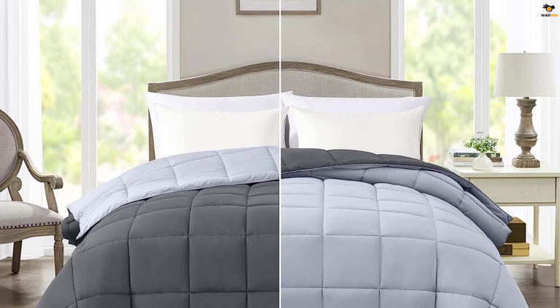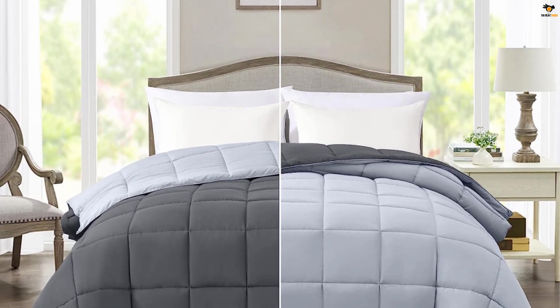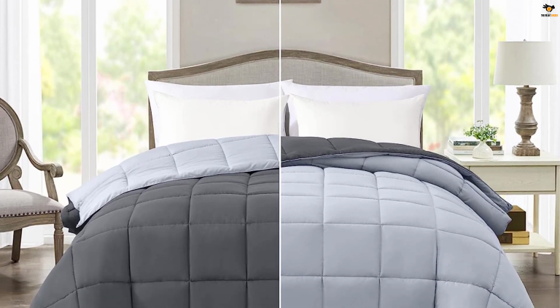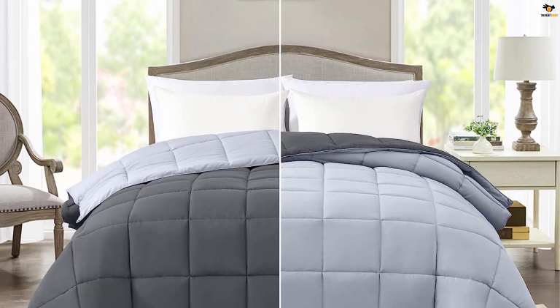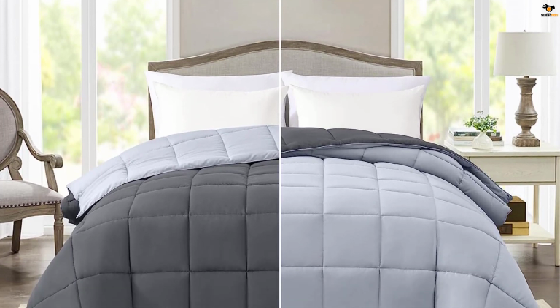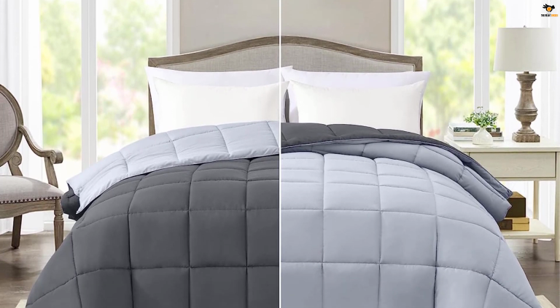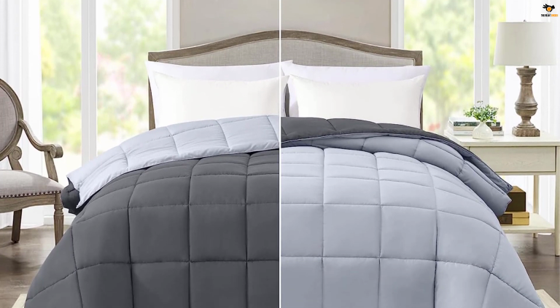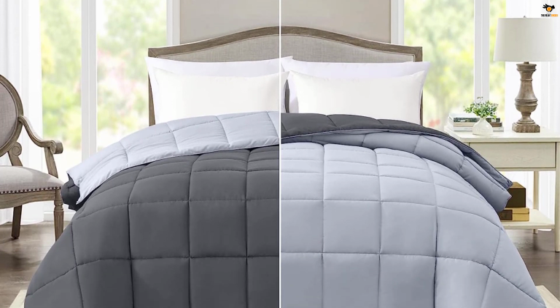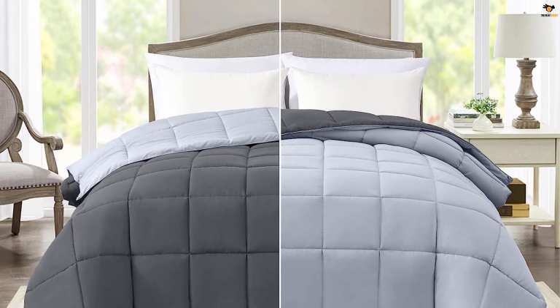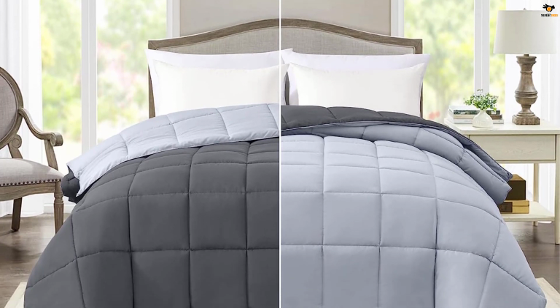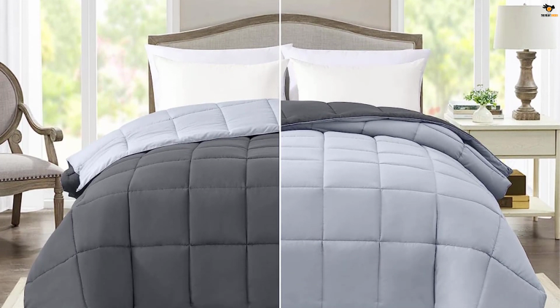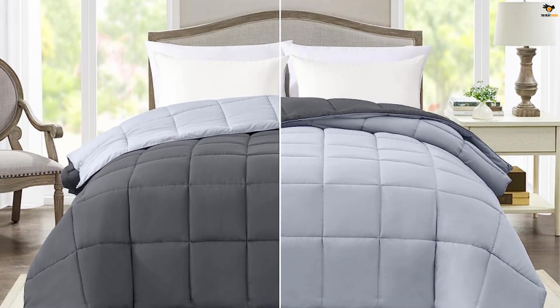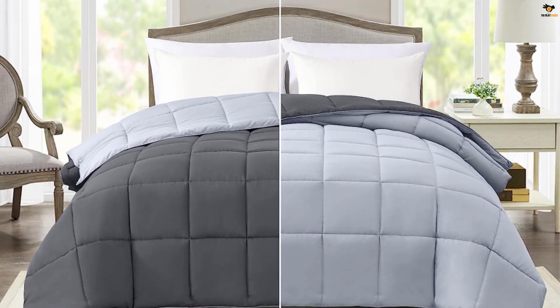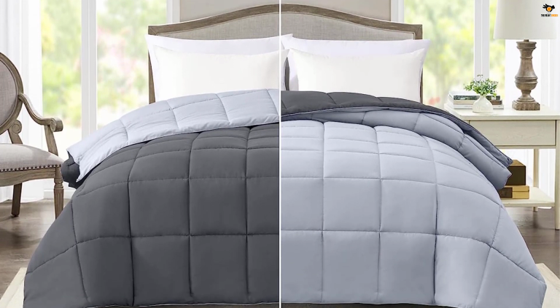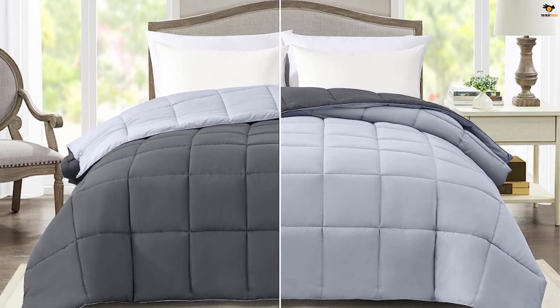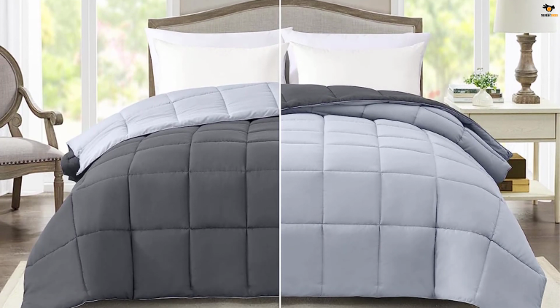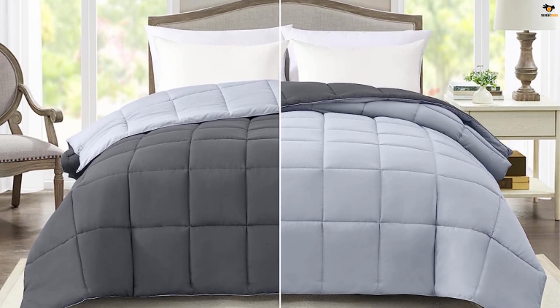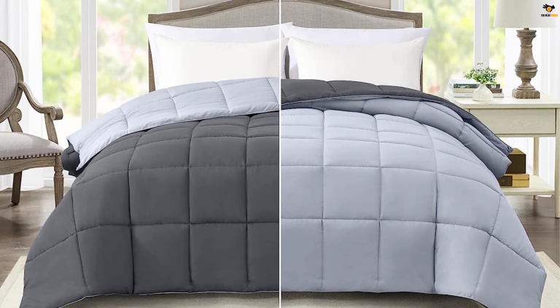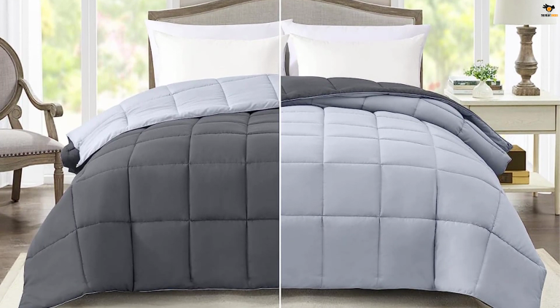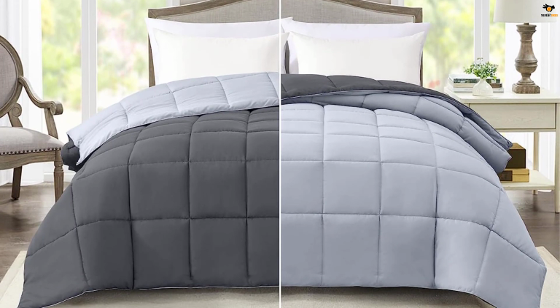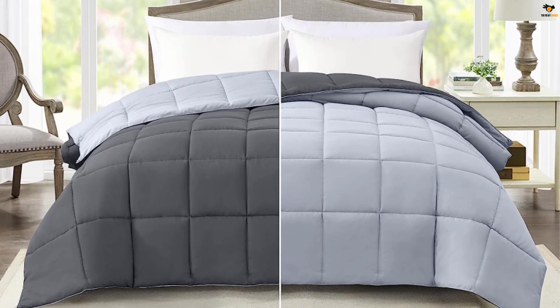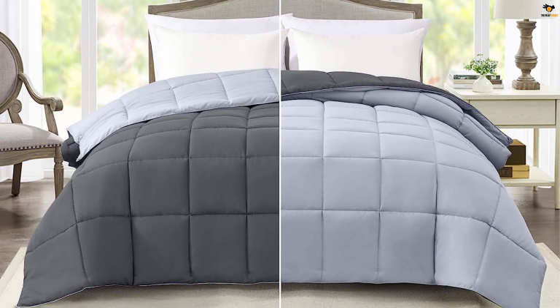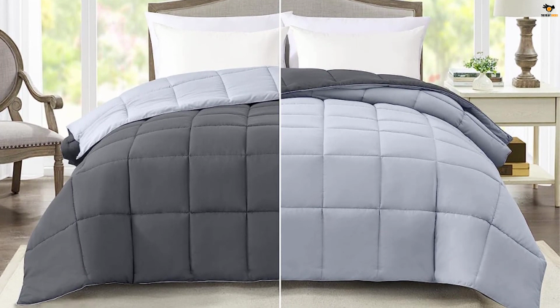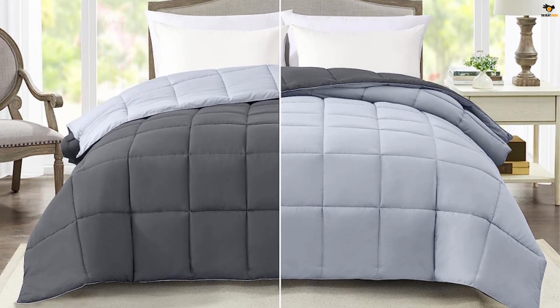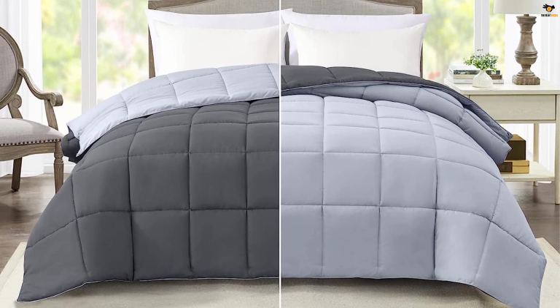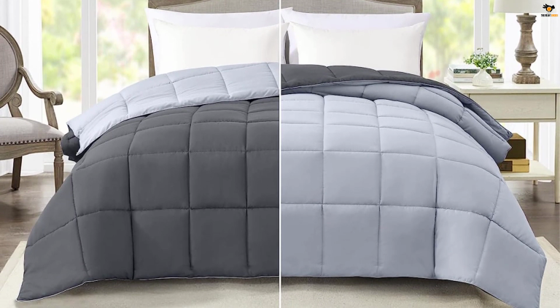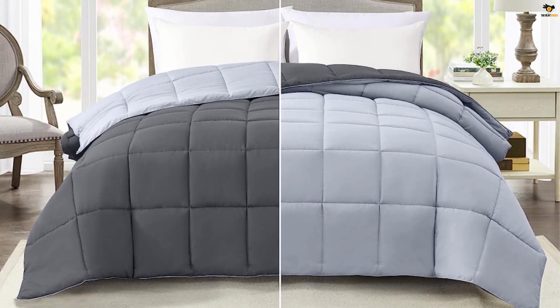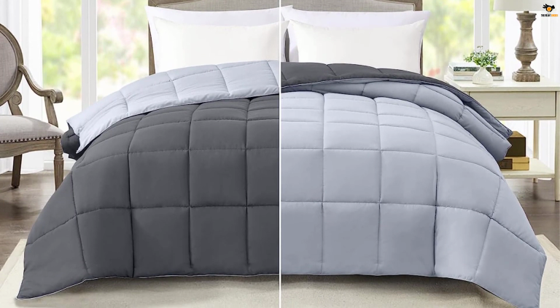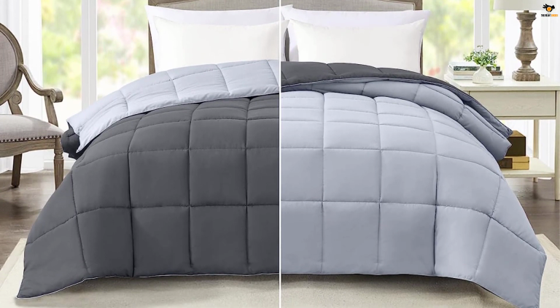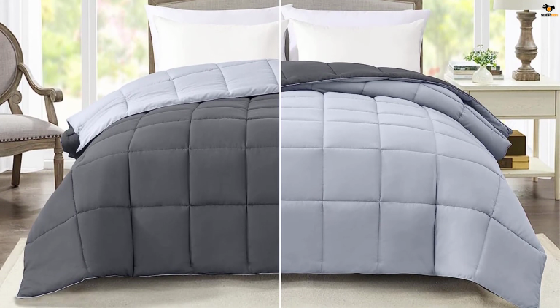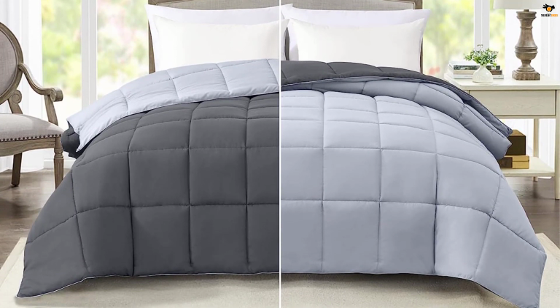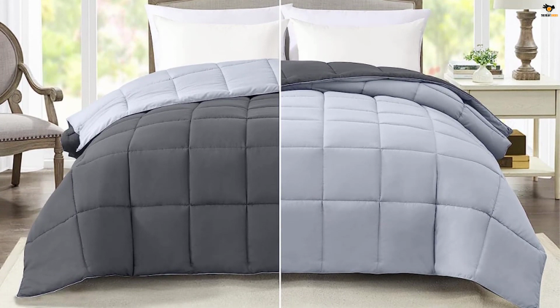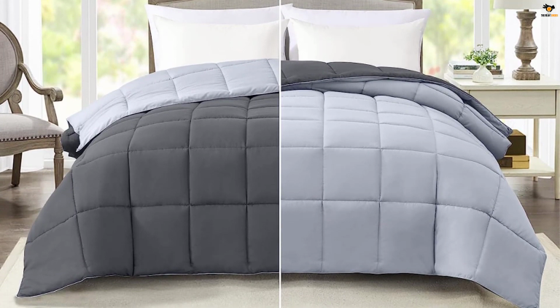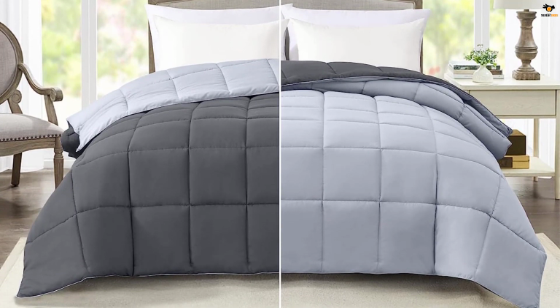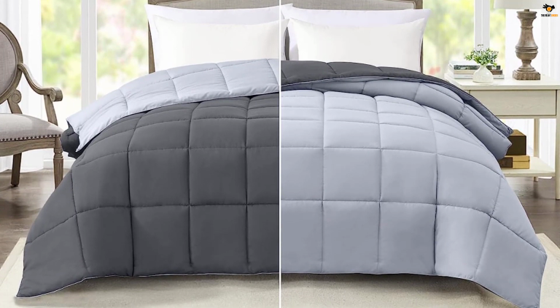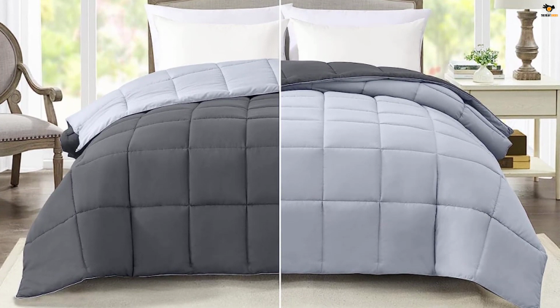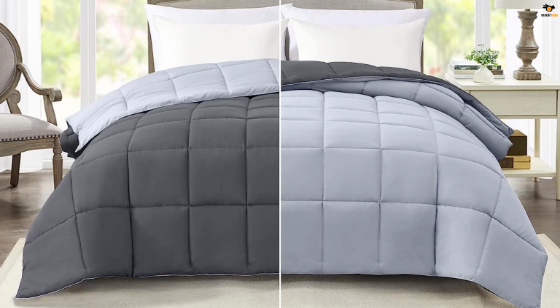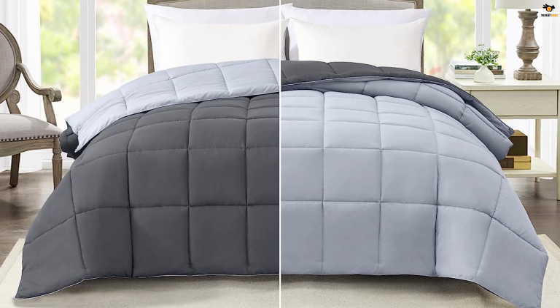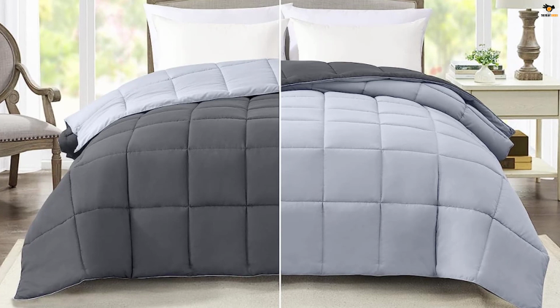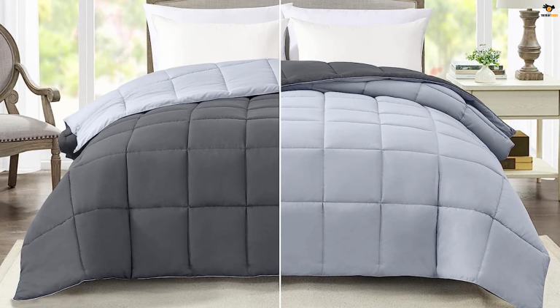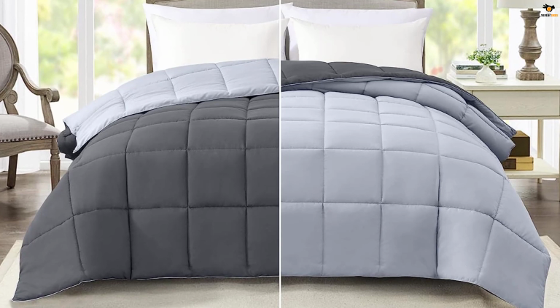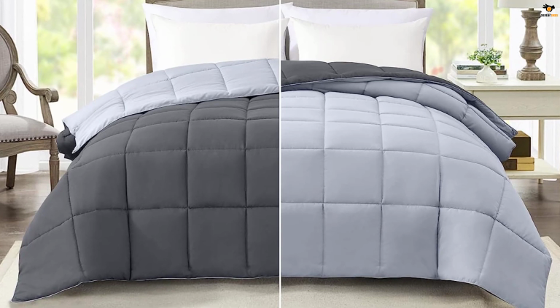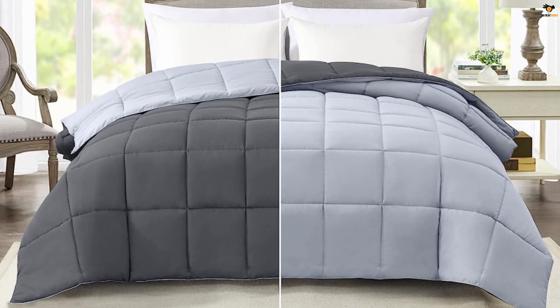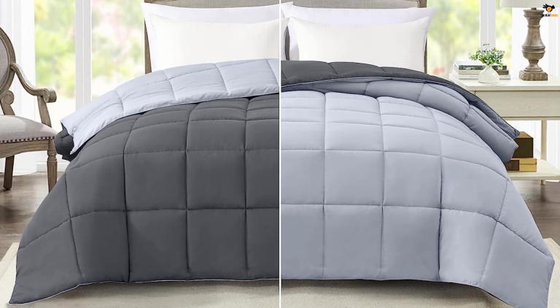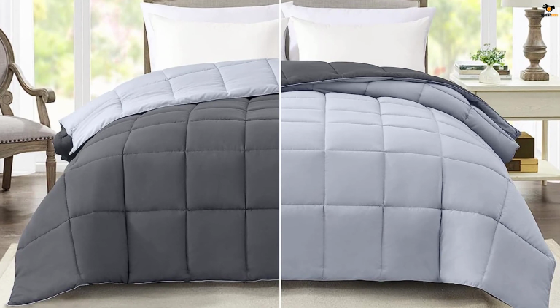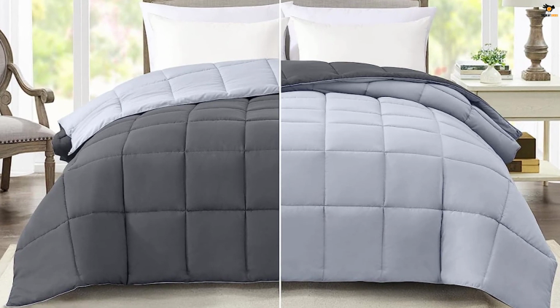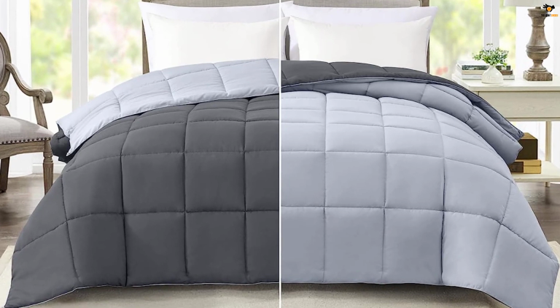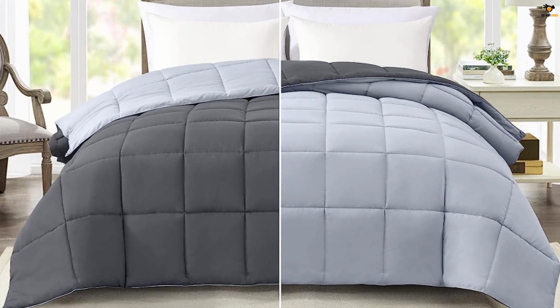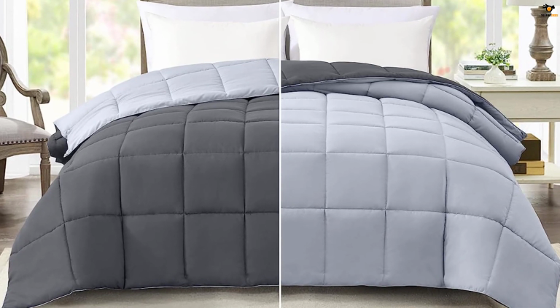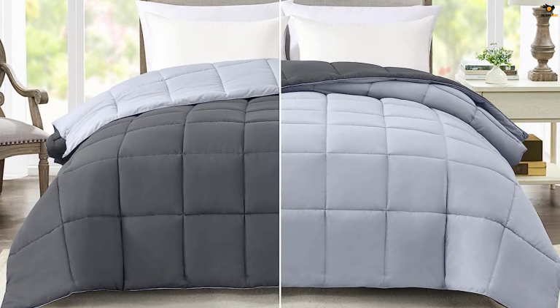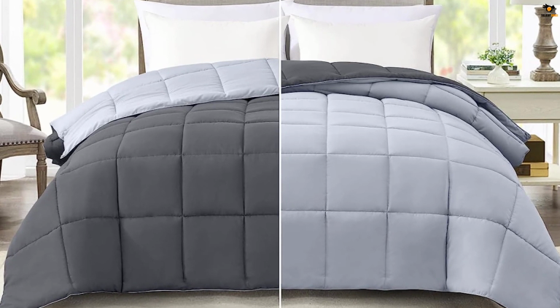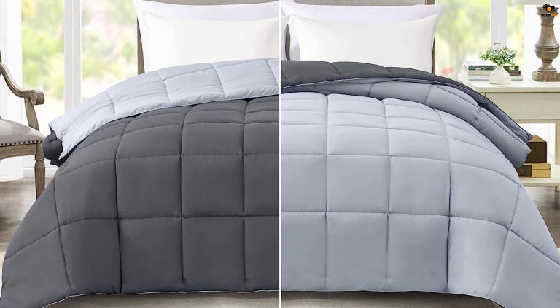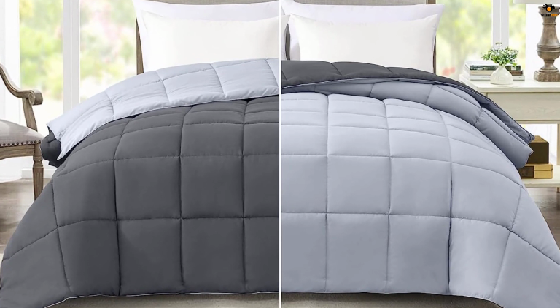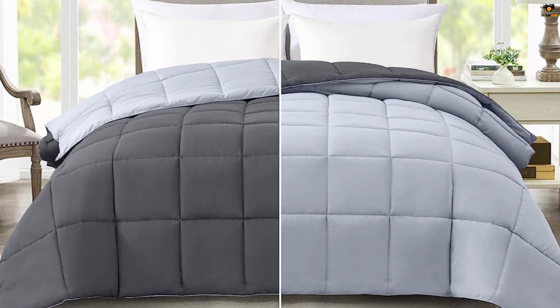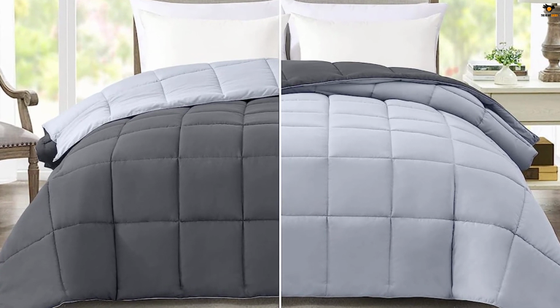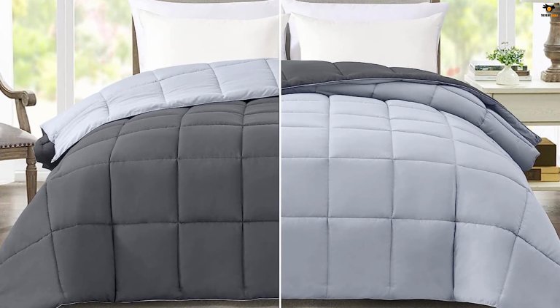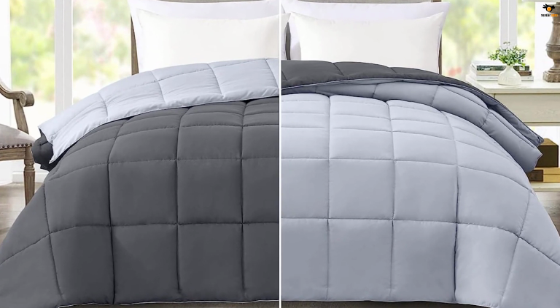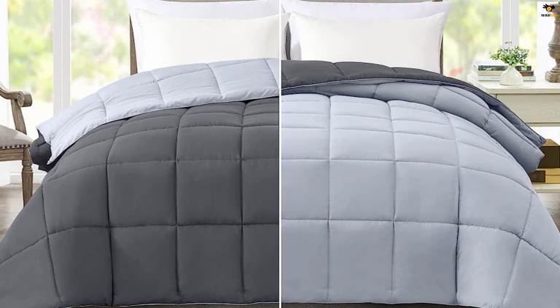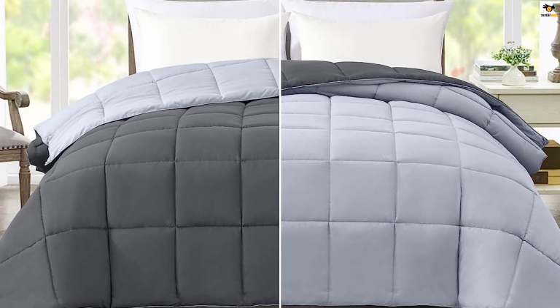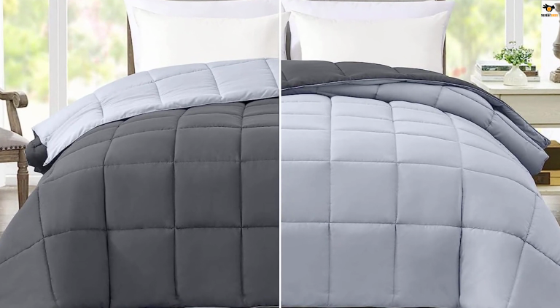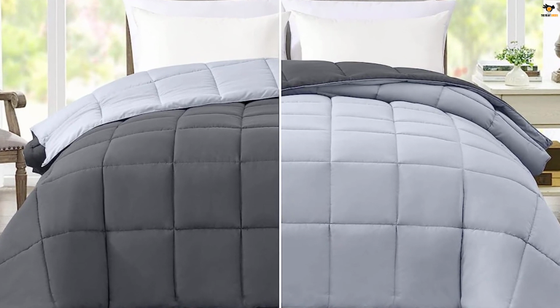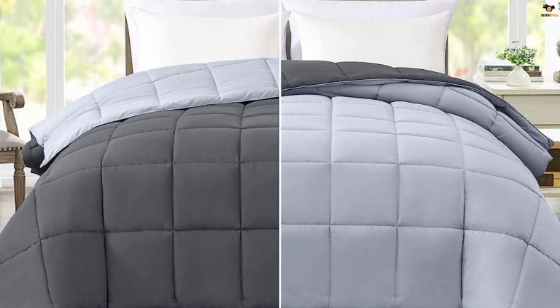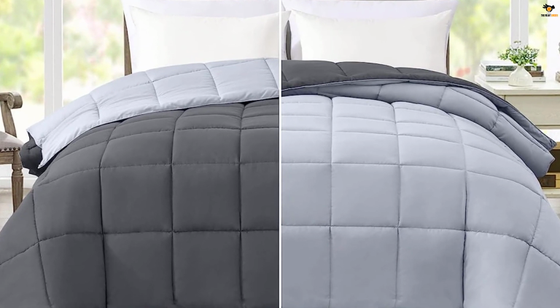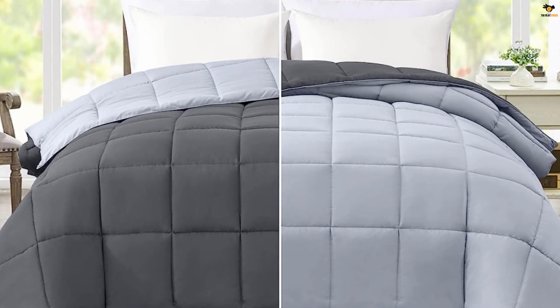There are more colors available: gray, navy blue, brown, beige, white, black, red, purple, lavender, green, teal, and ivory.